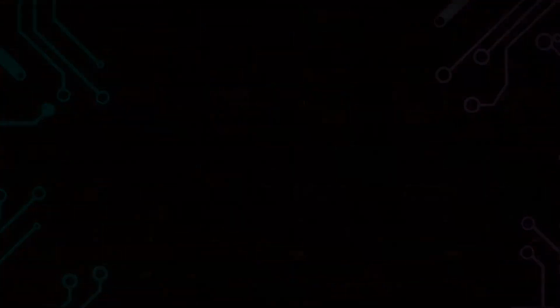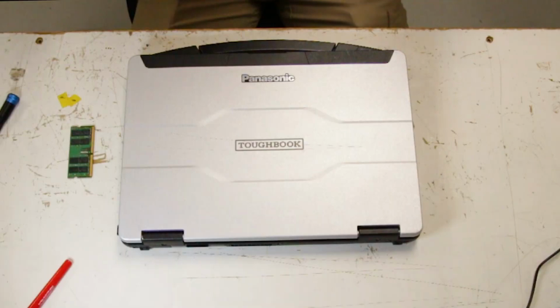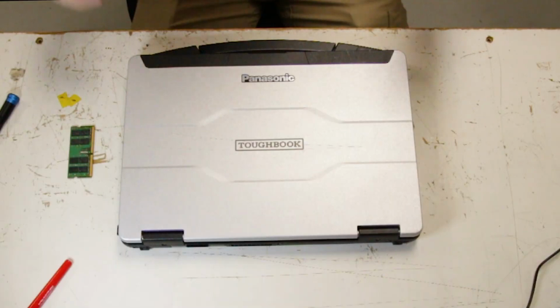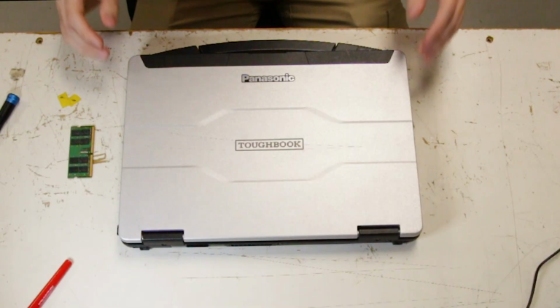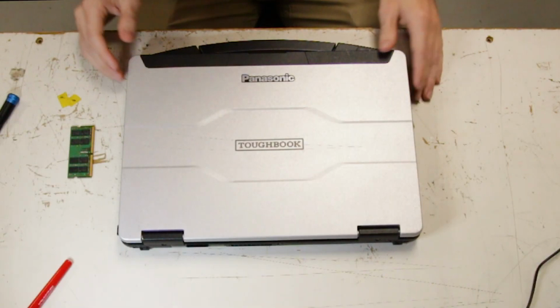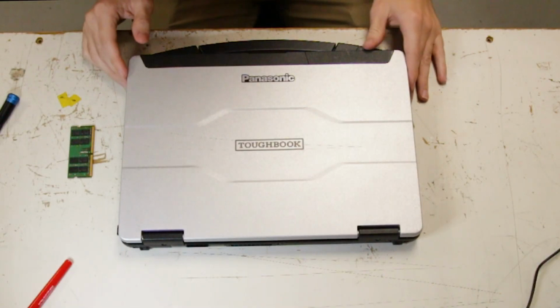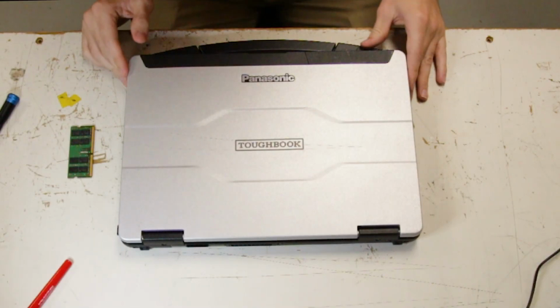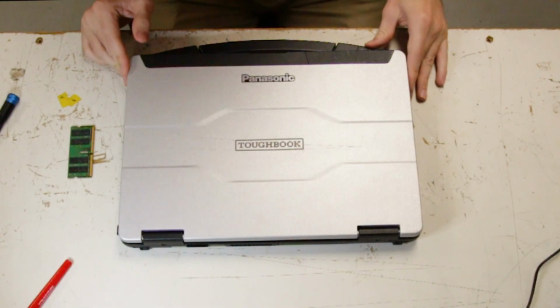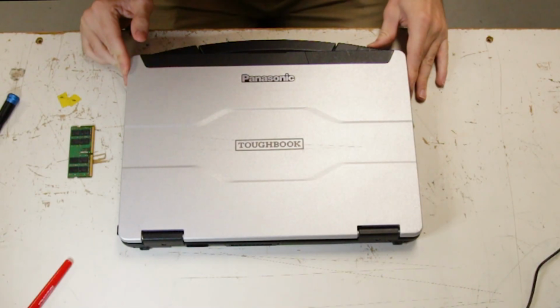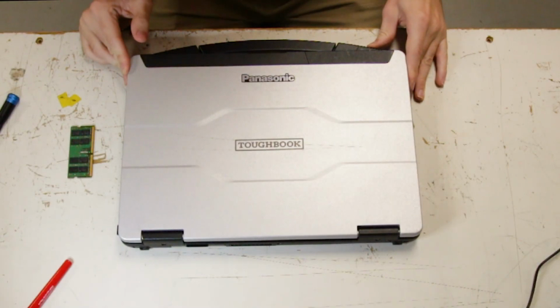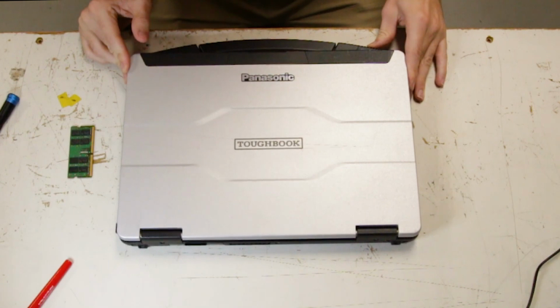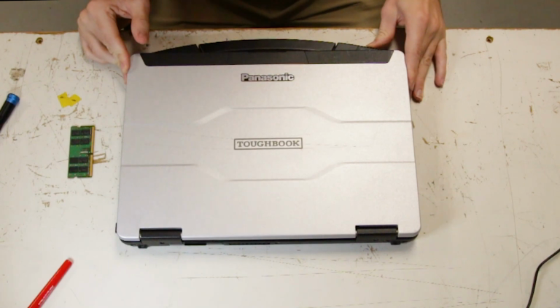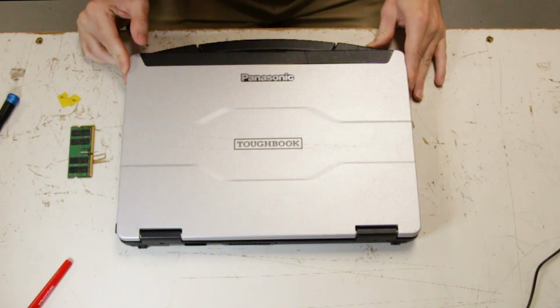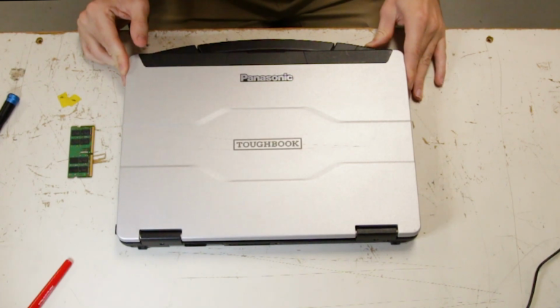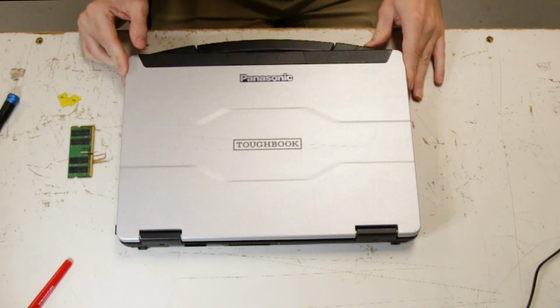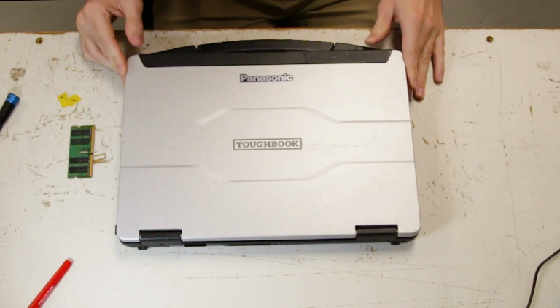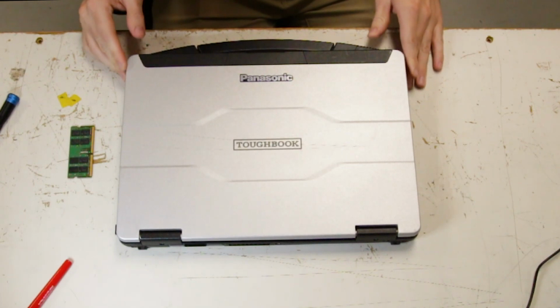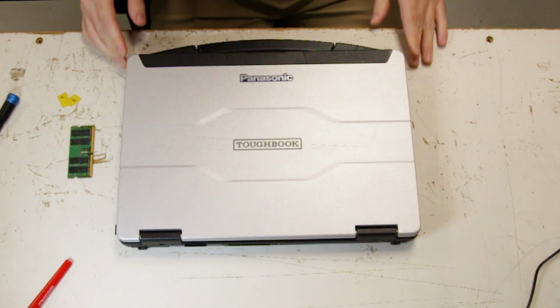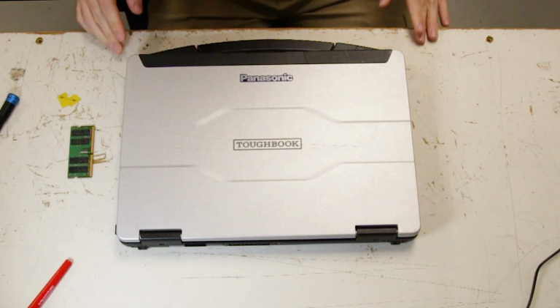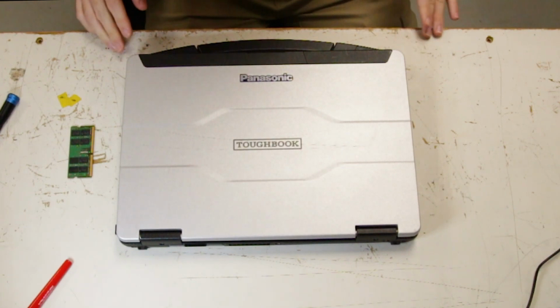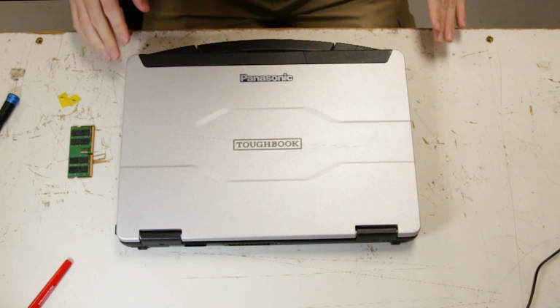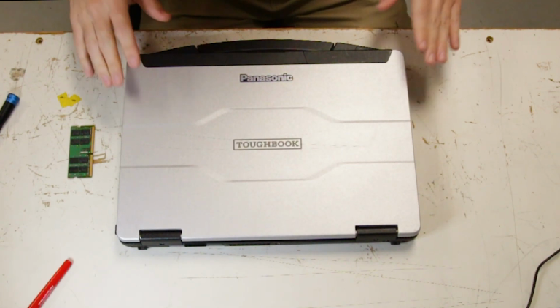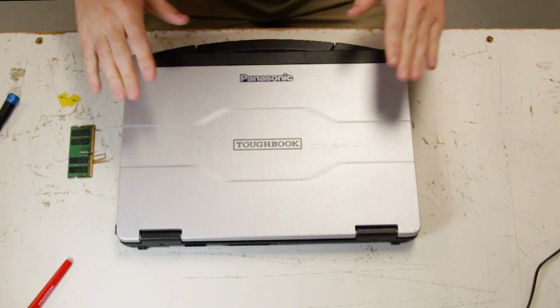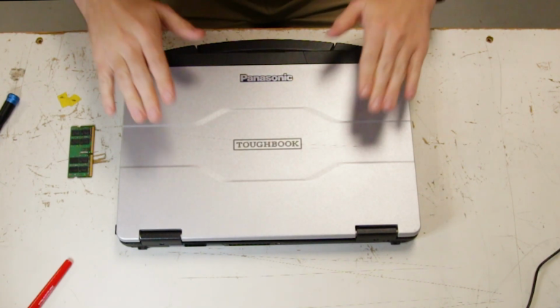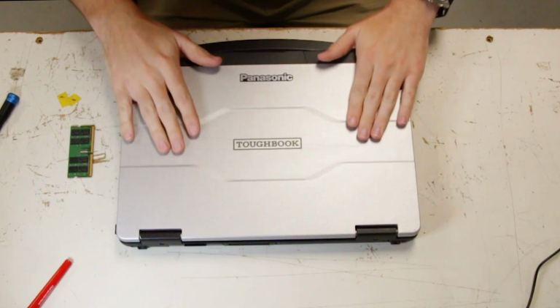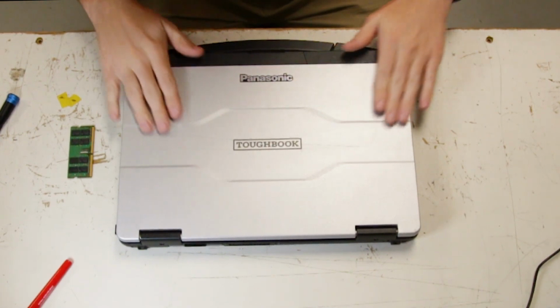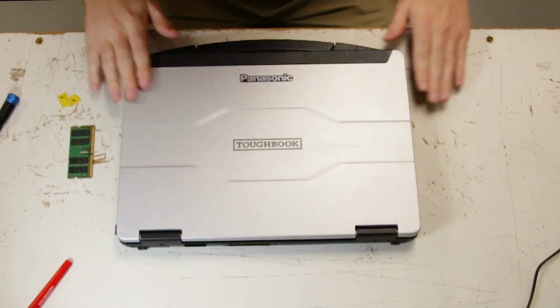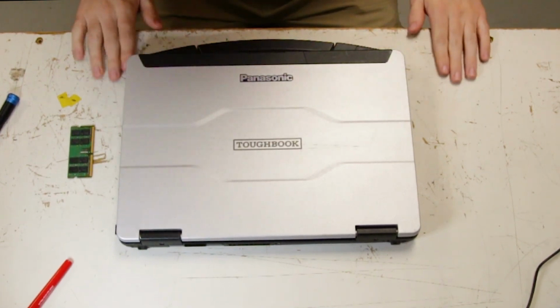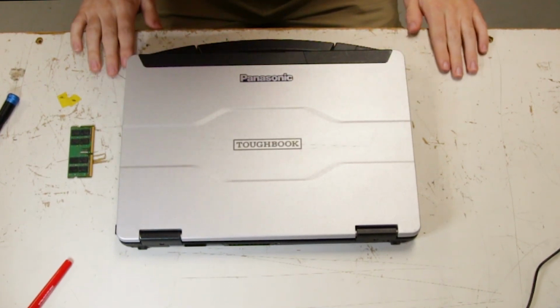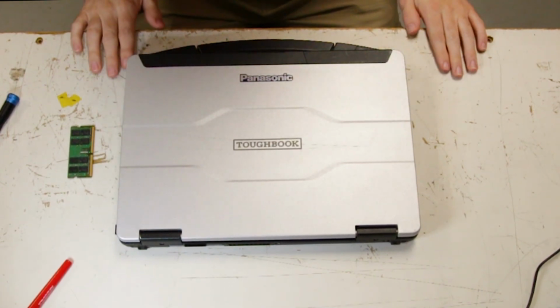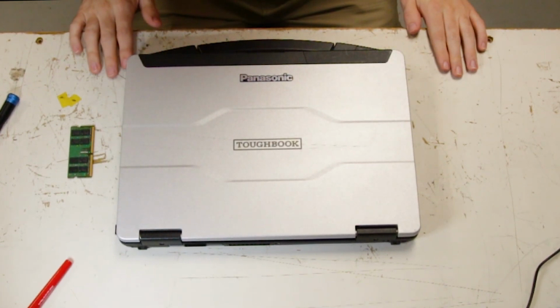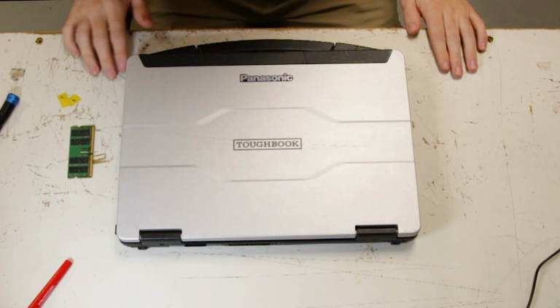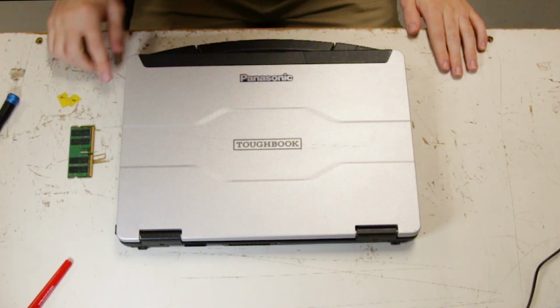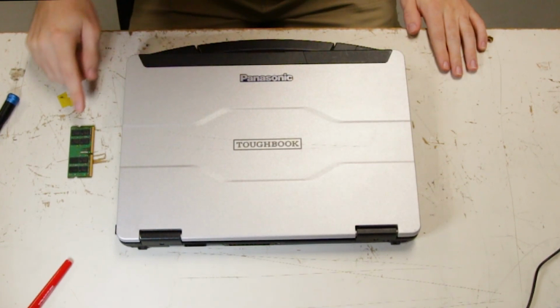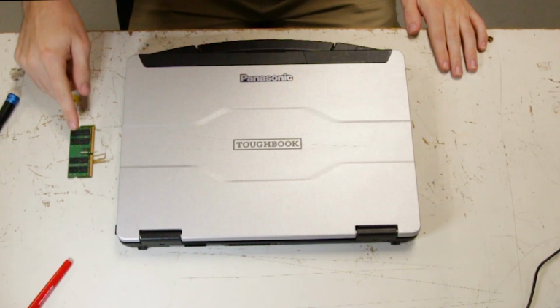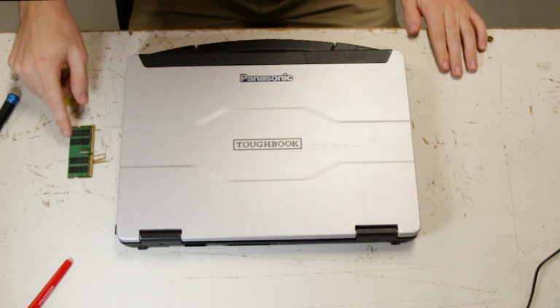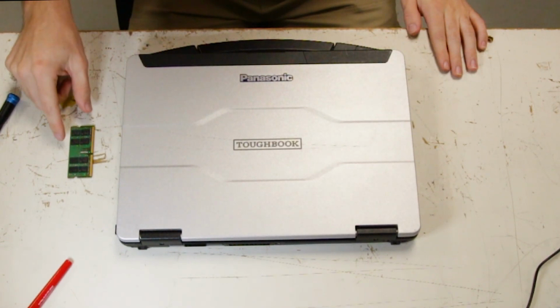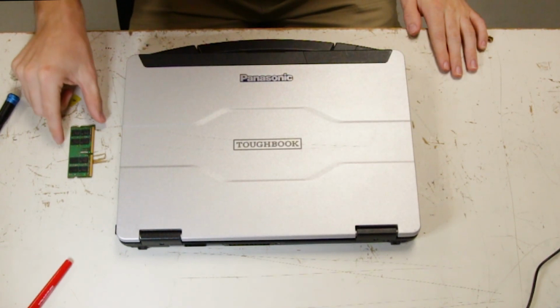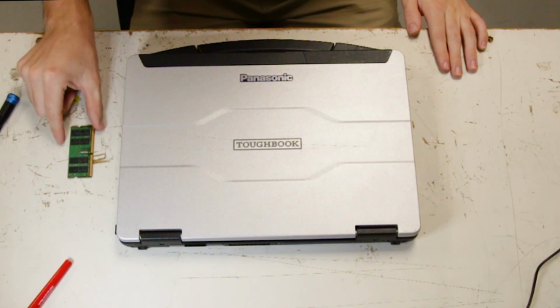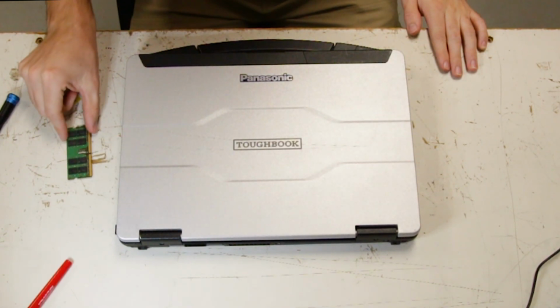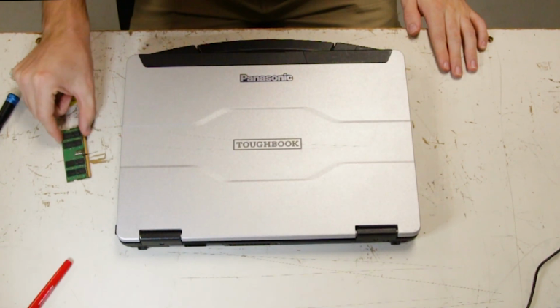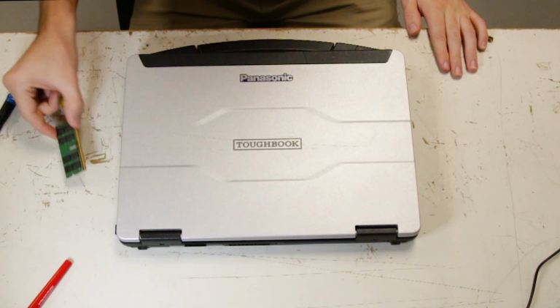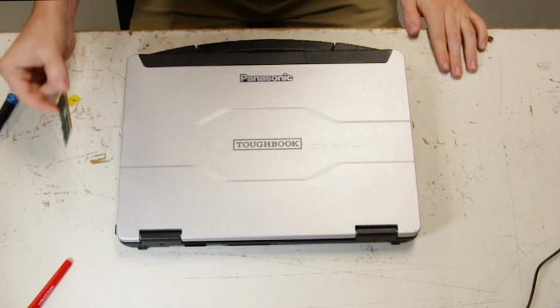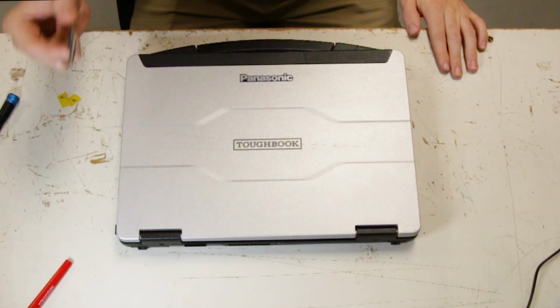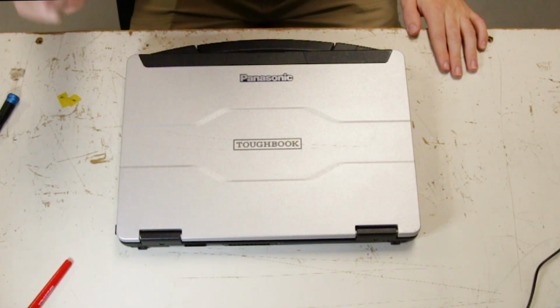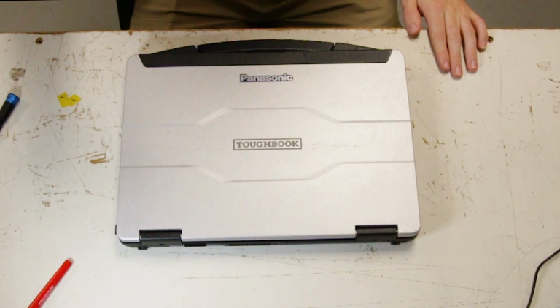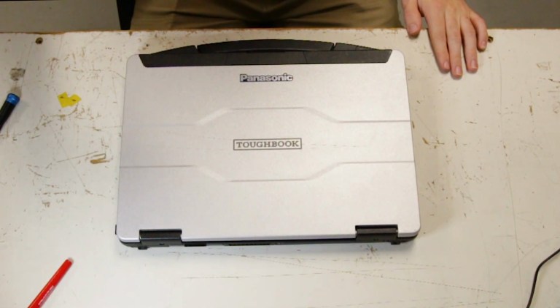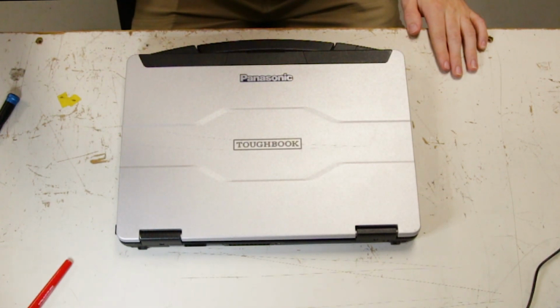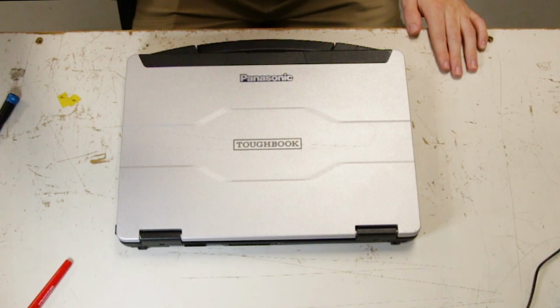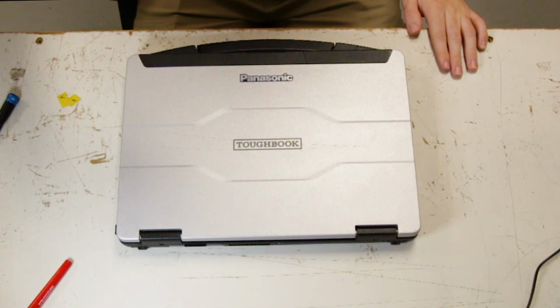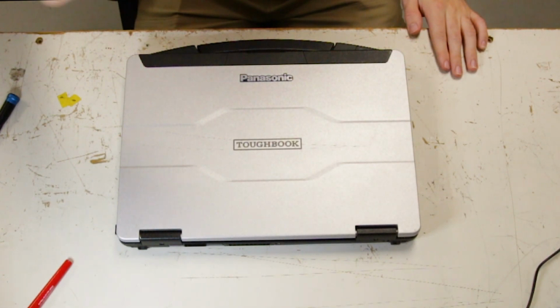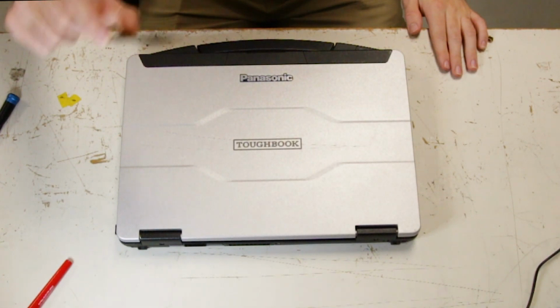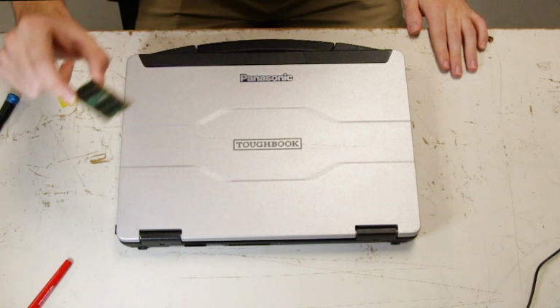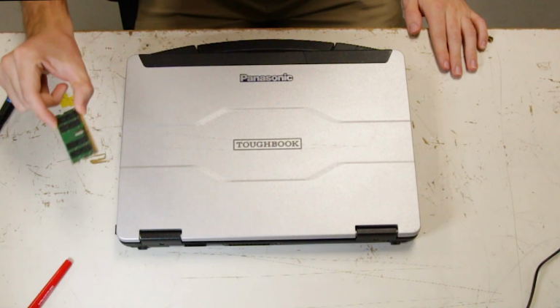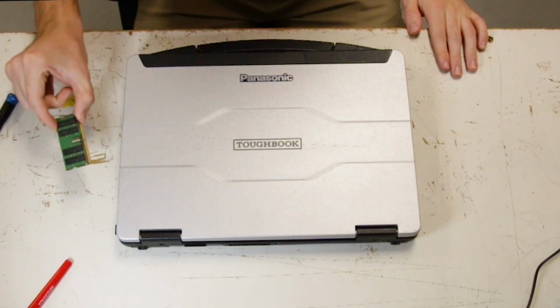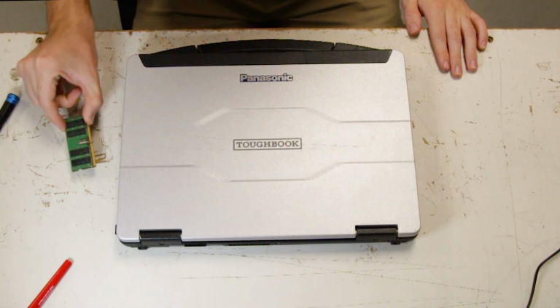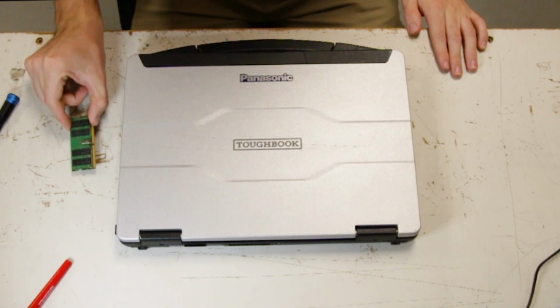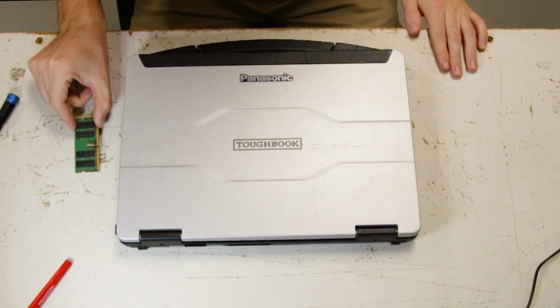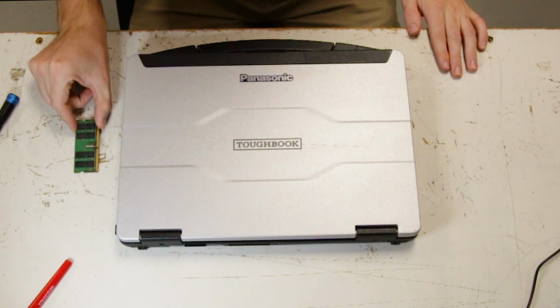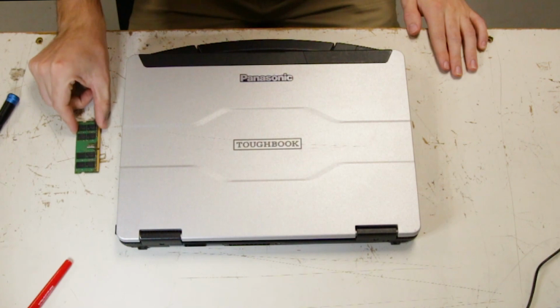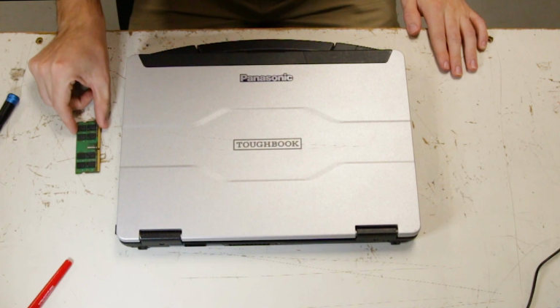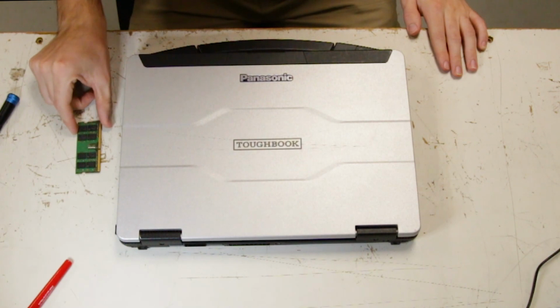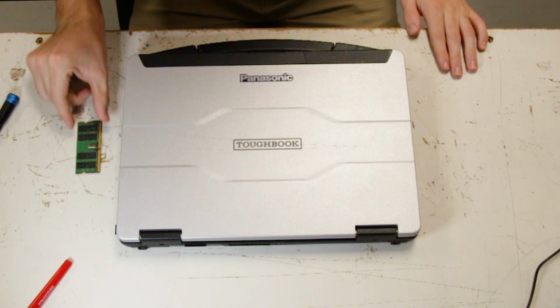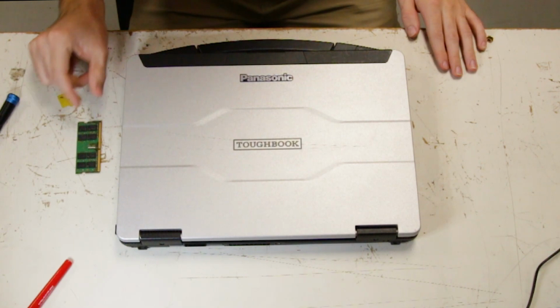This is Bob Johnson's Computer Stuff and today we'll be upgrading the RAM or memory in your Panasonic FC55.